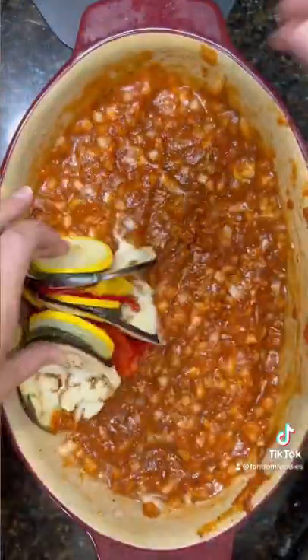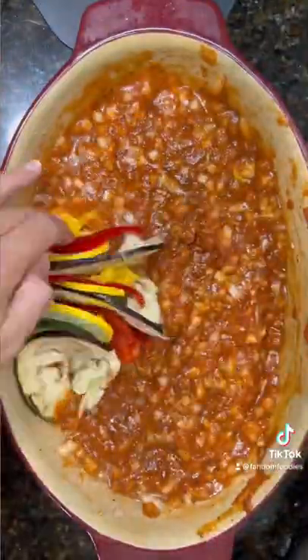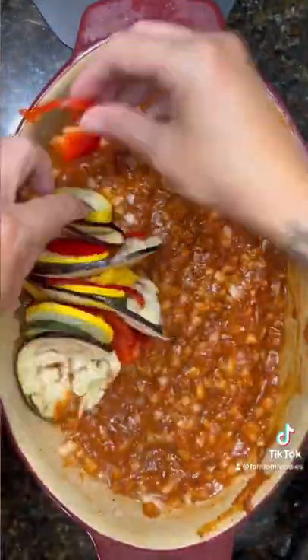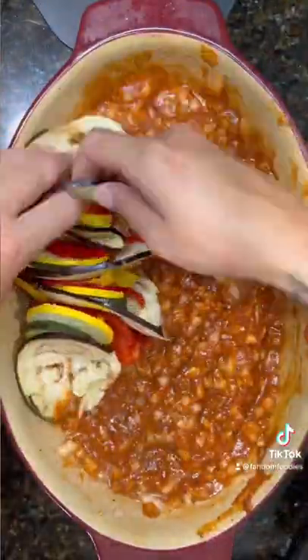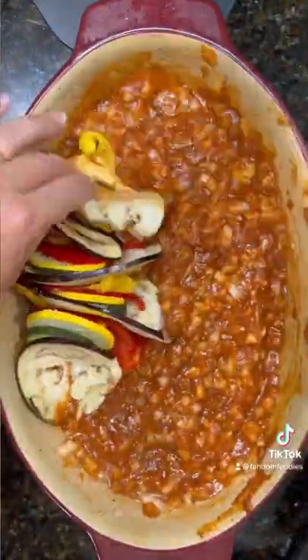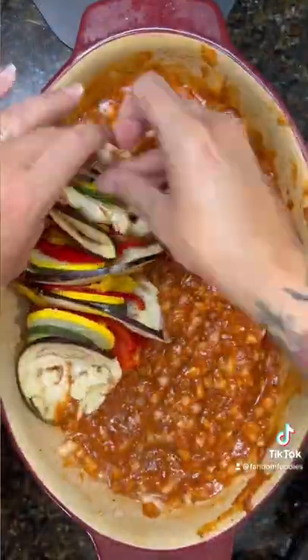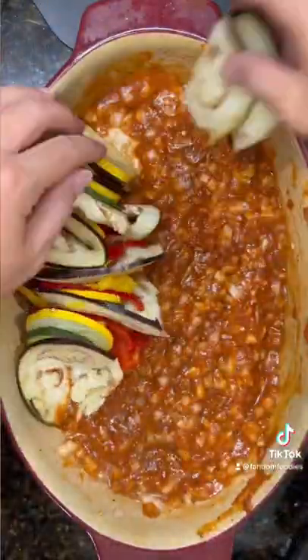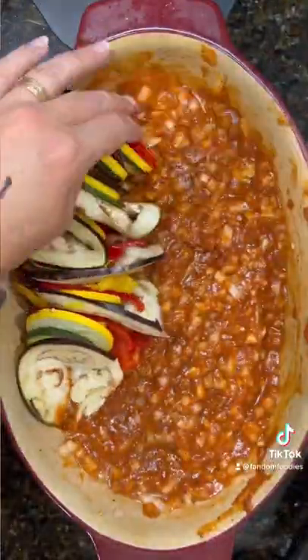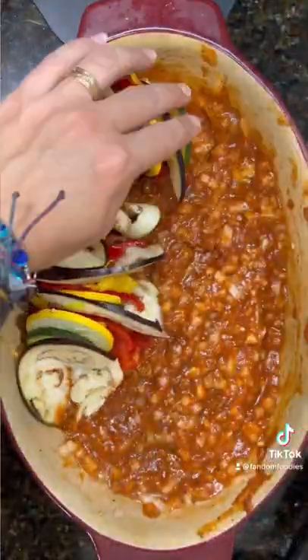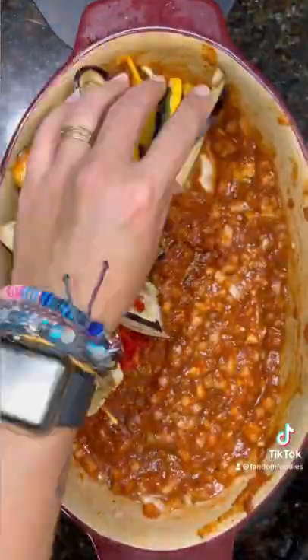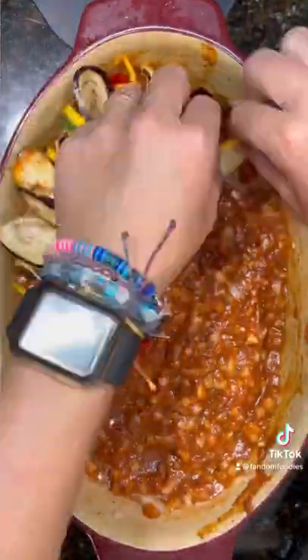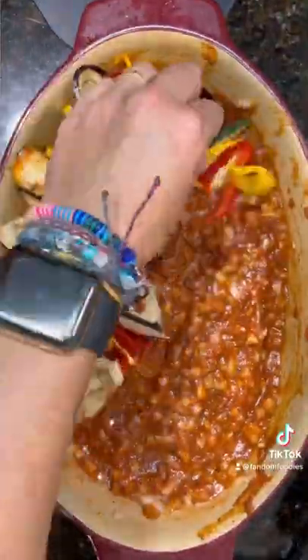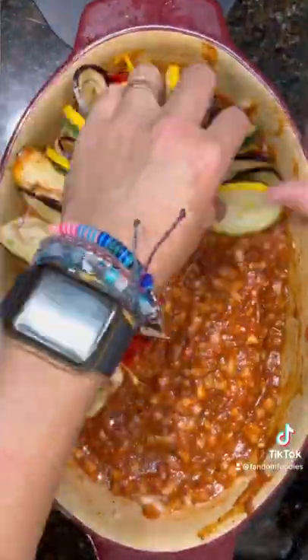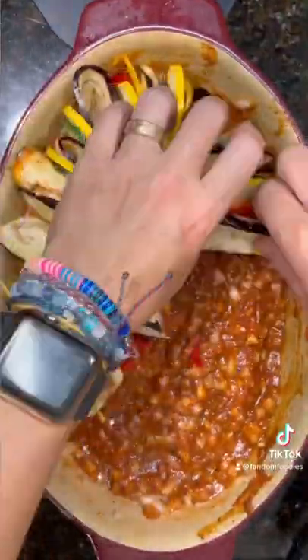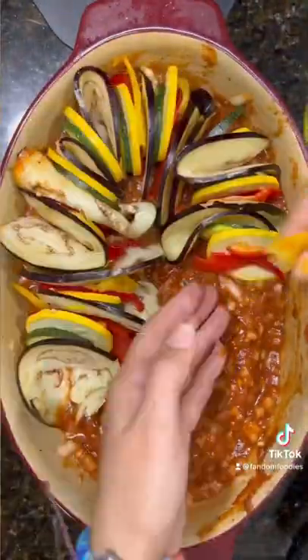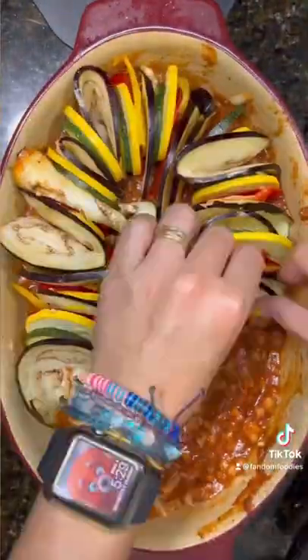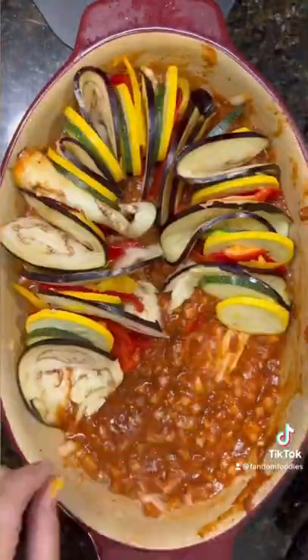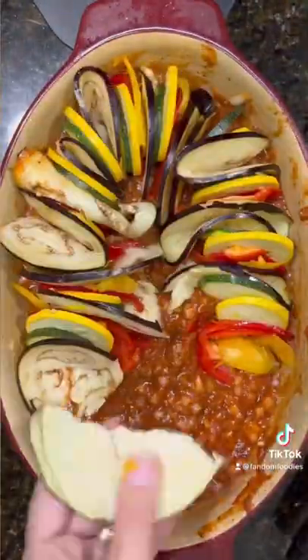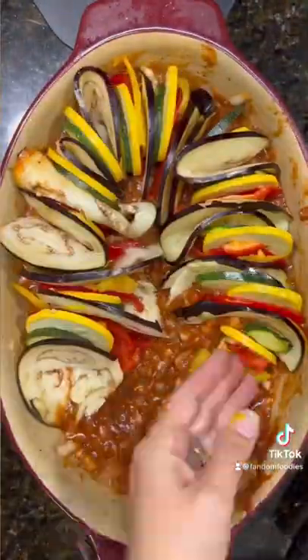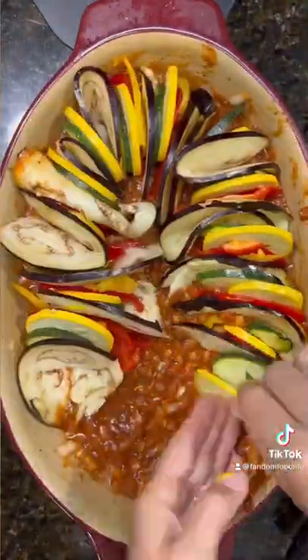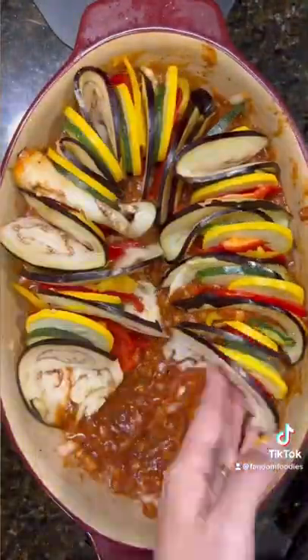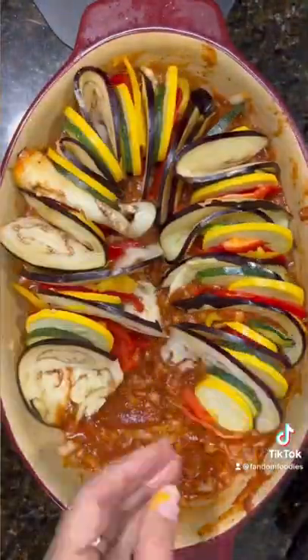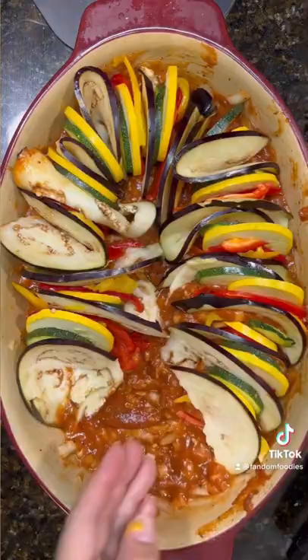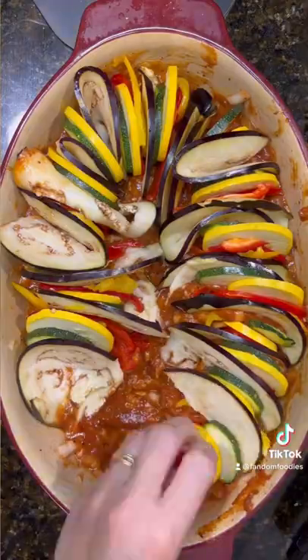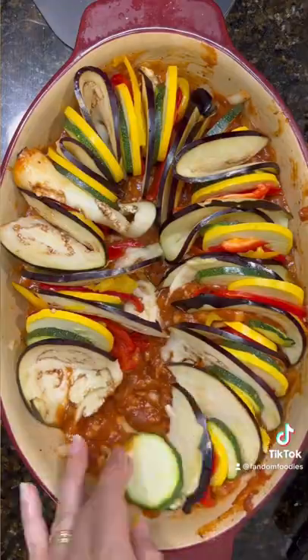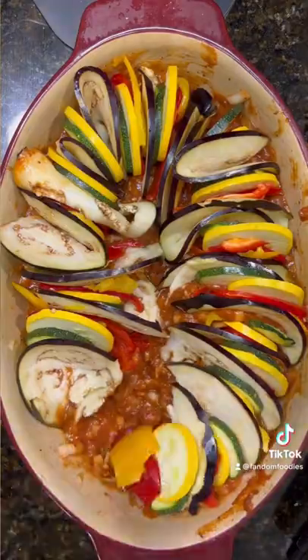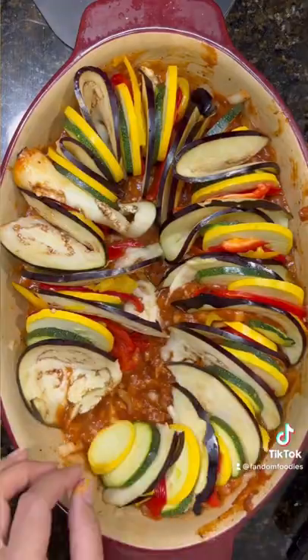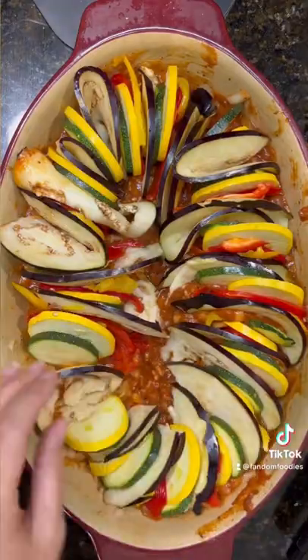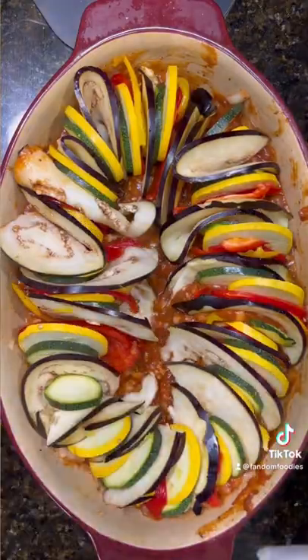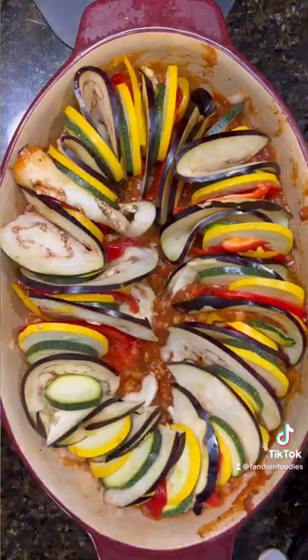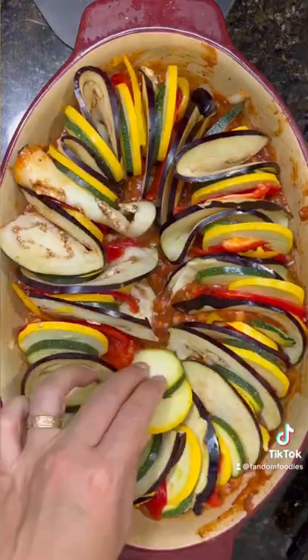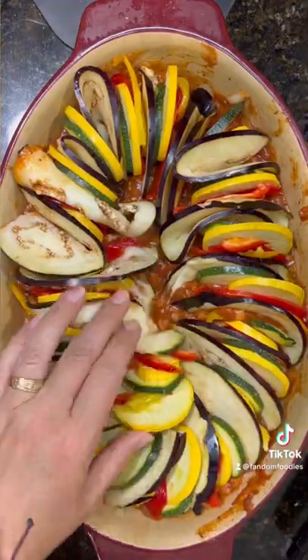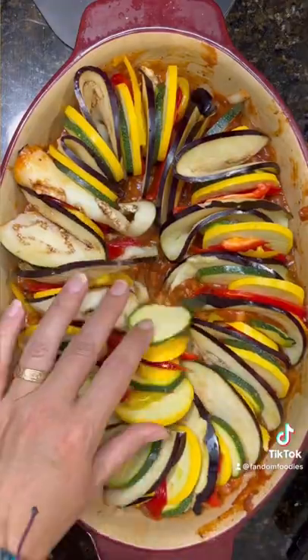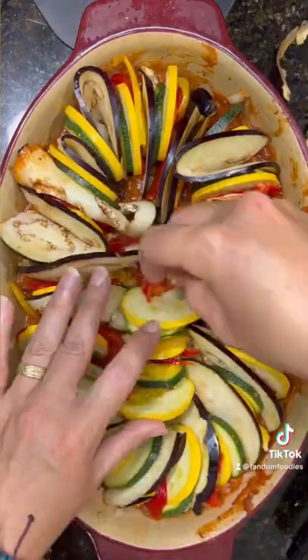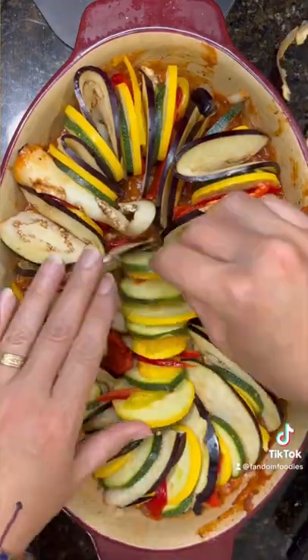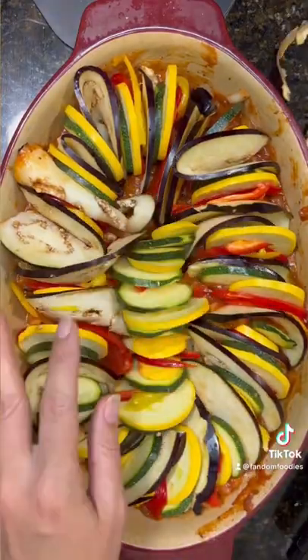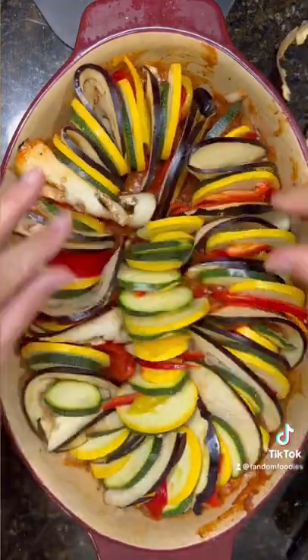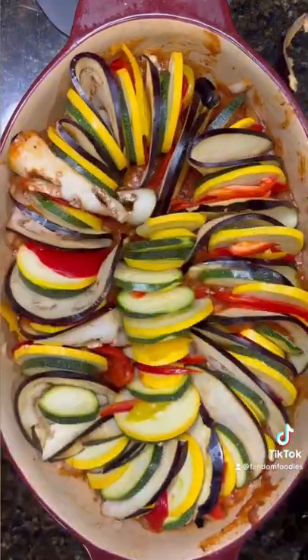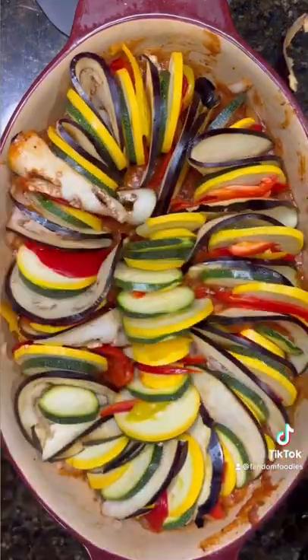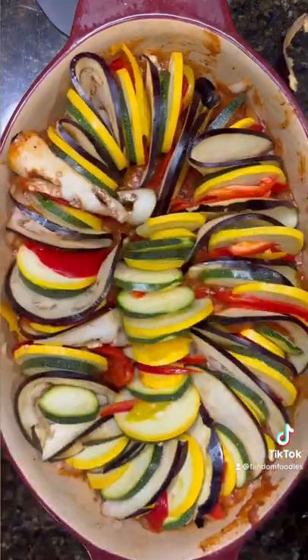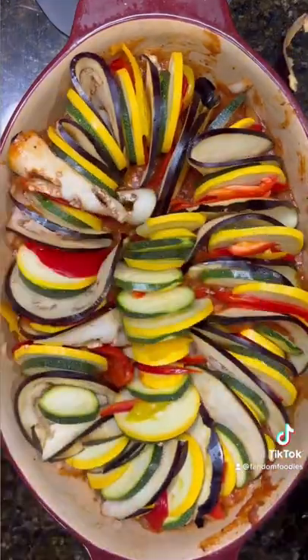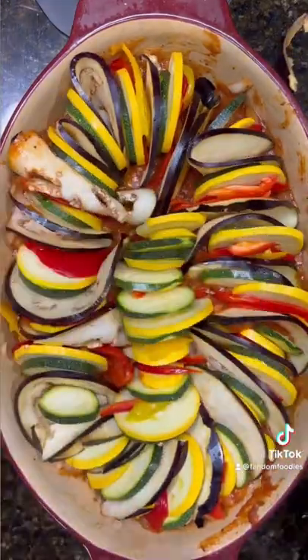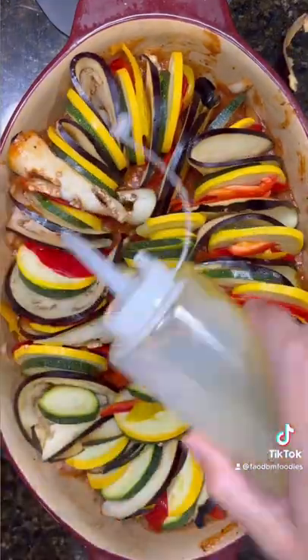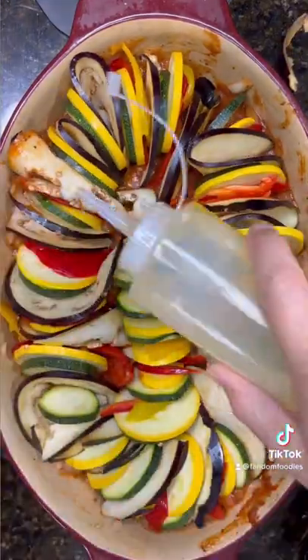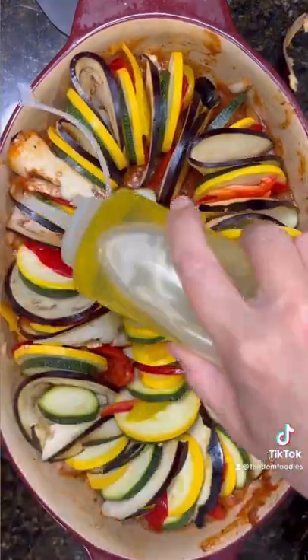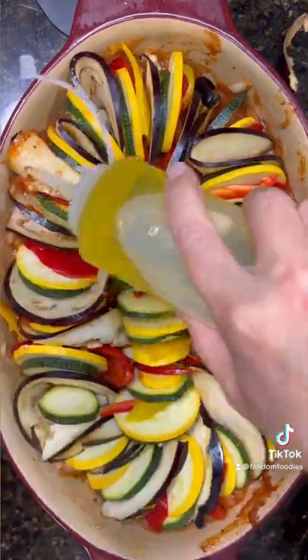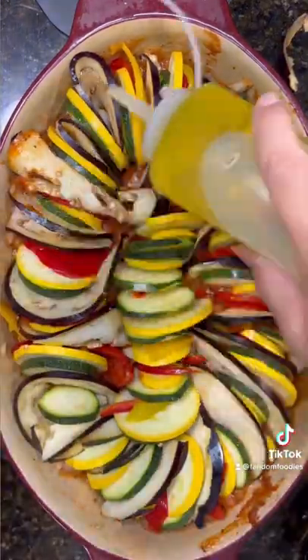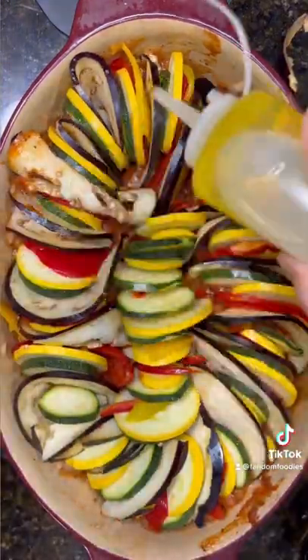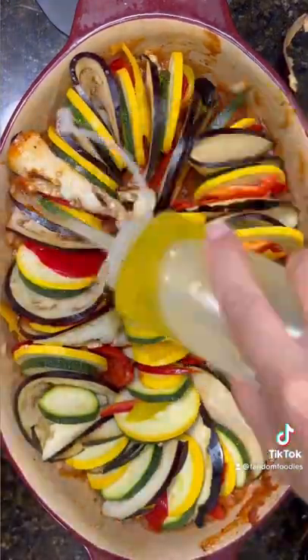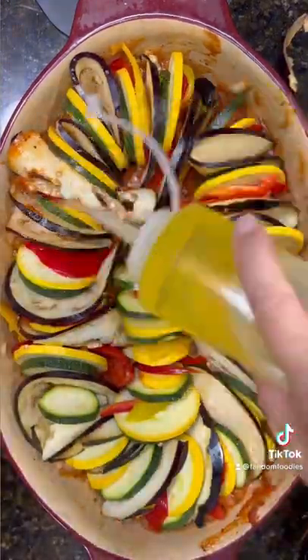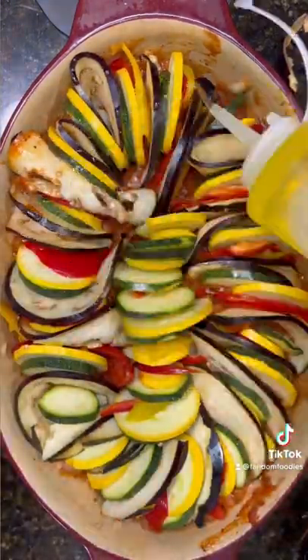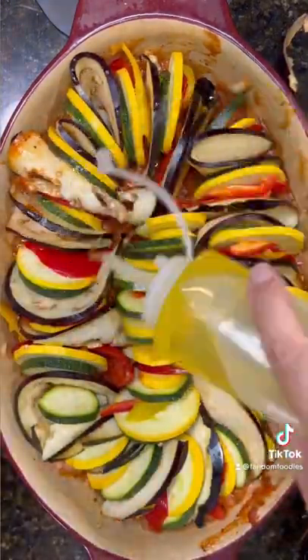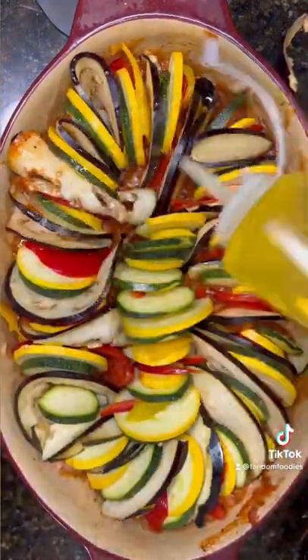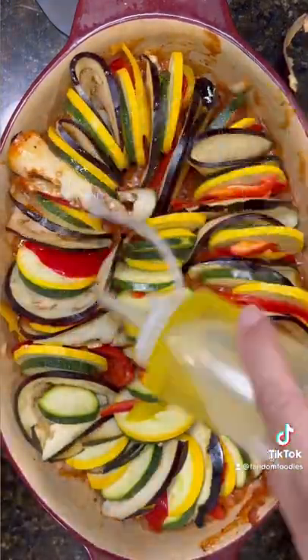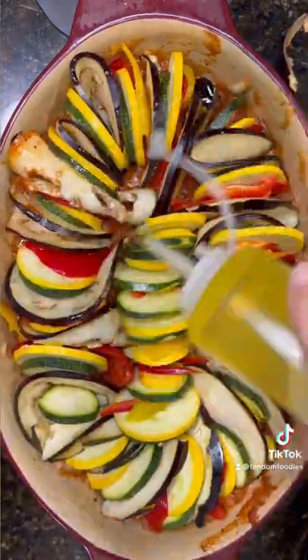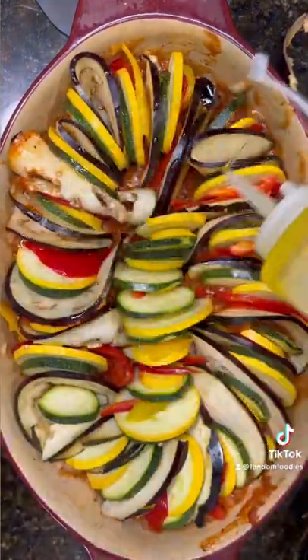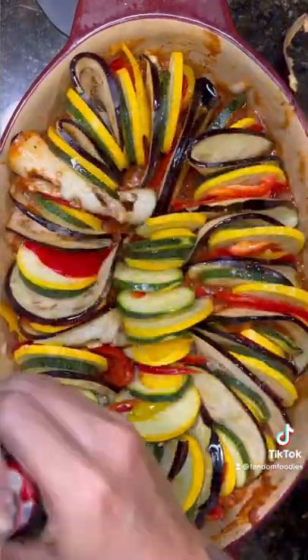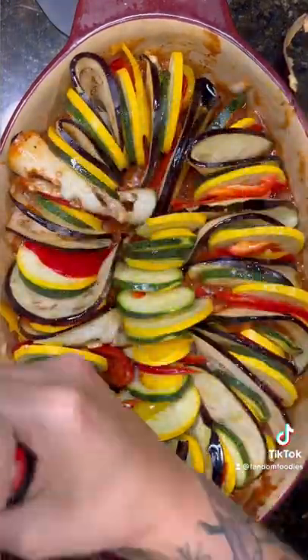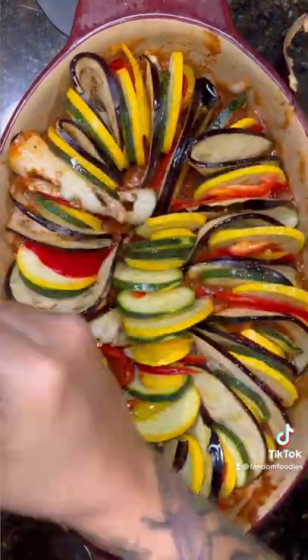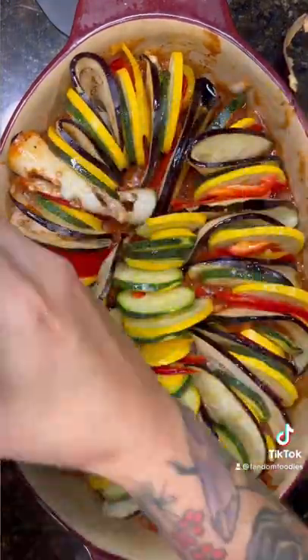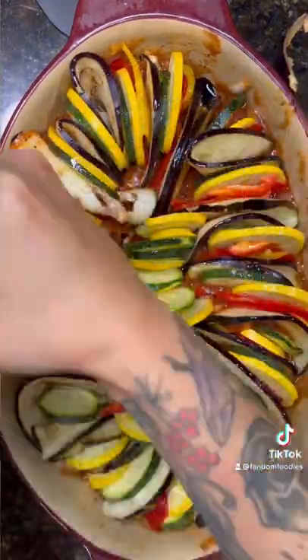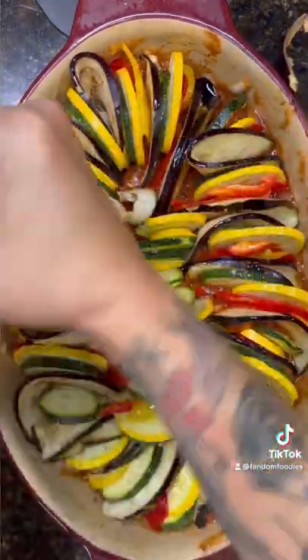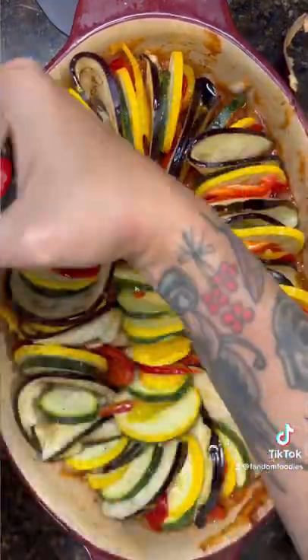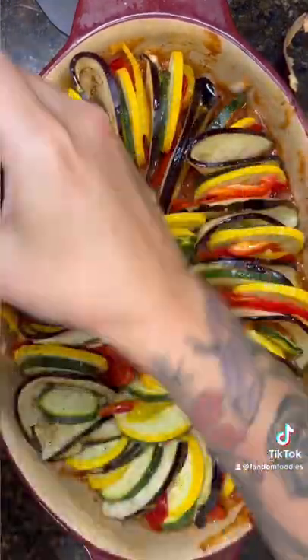You're going to thinly slice and layer in your pan 1 eggplant, 1 zucchini, 1 squash, 1 red bell pepper, and 1 yellow bell pepper.